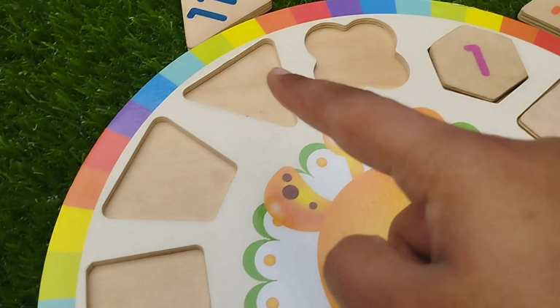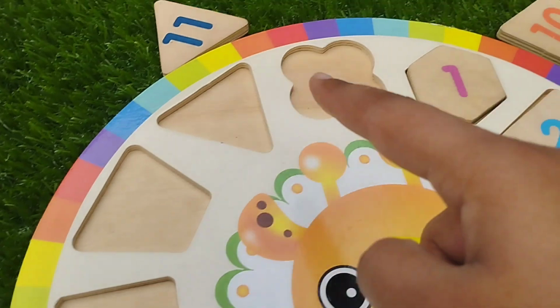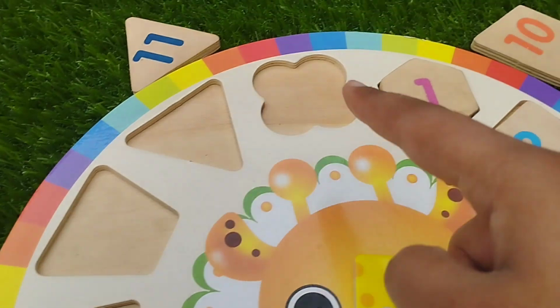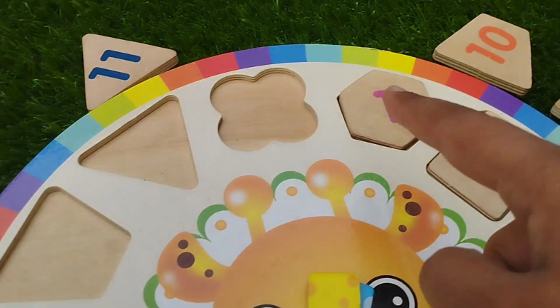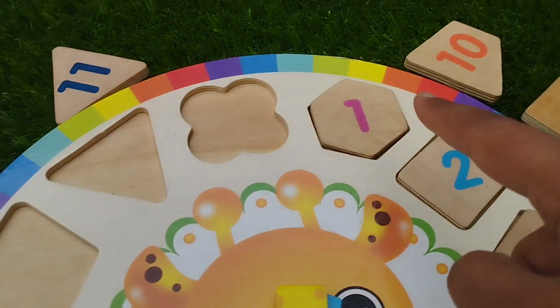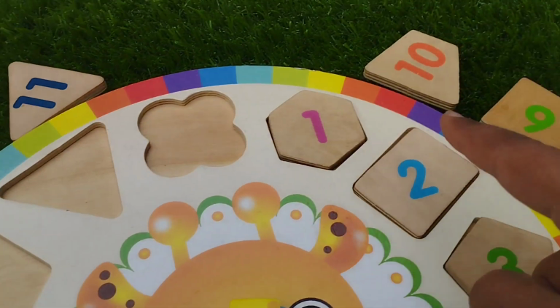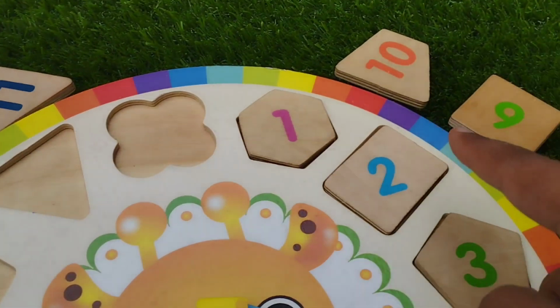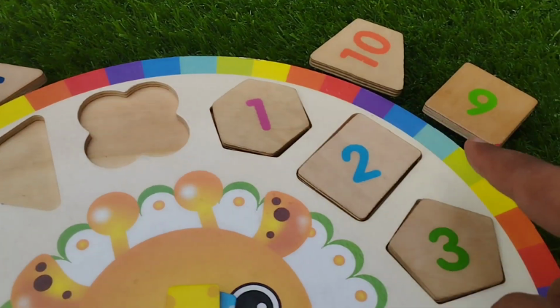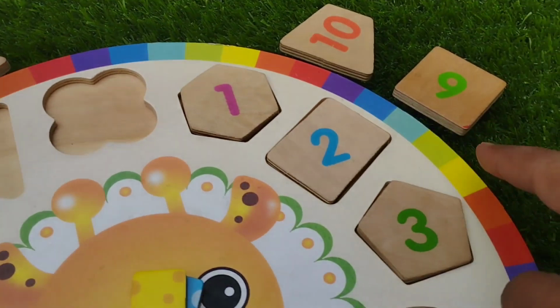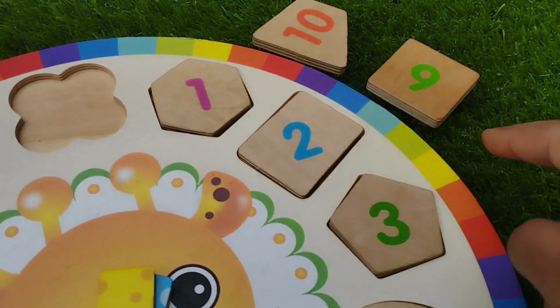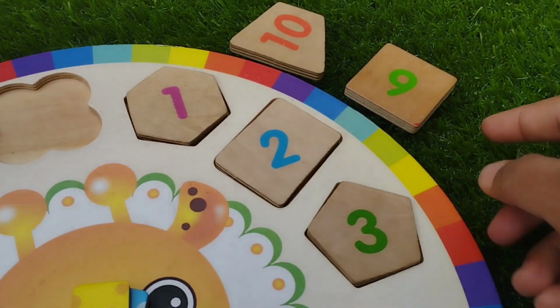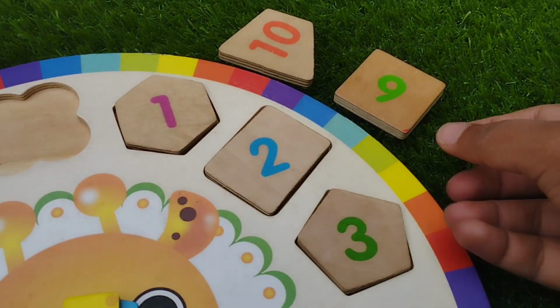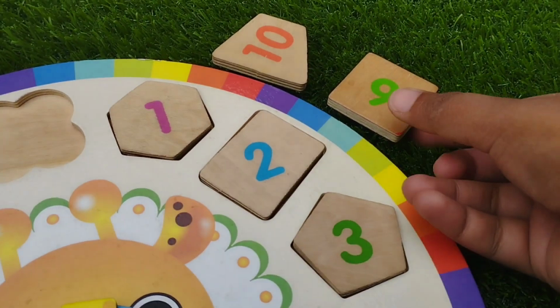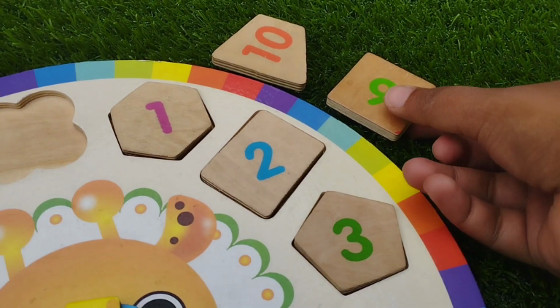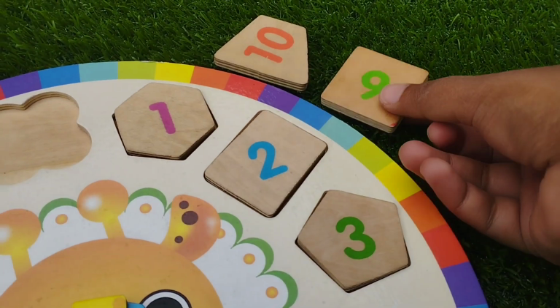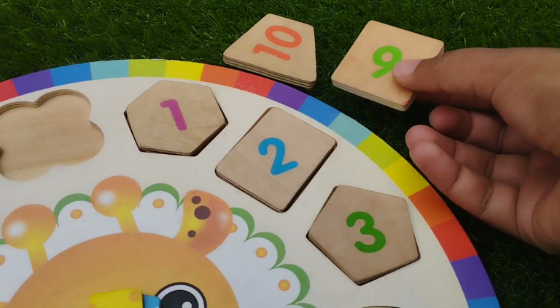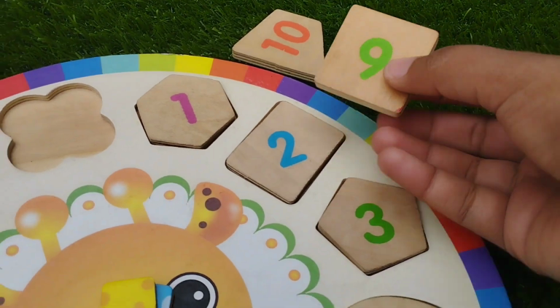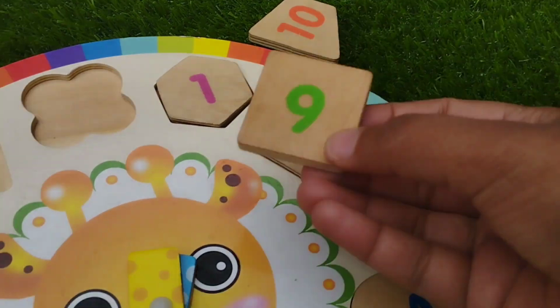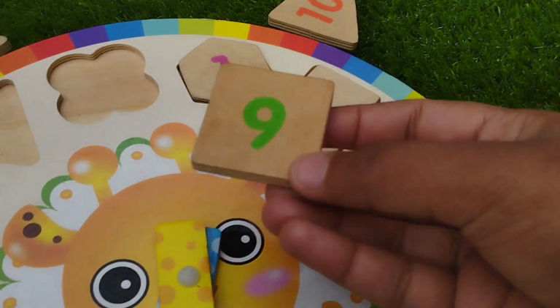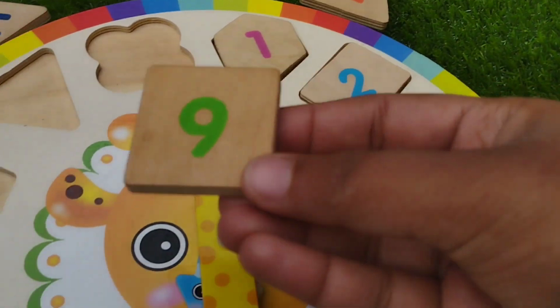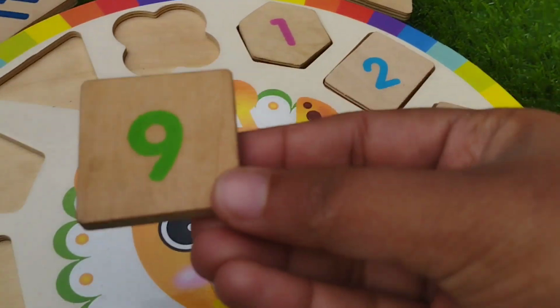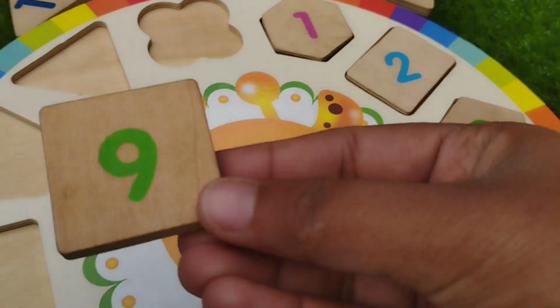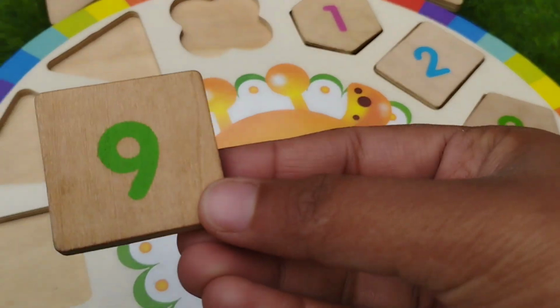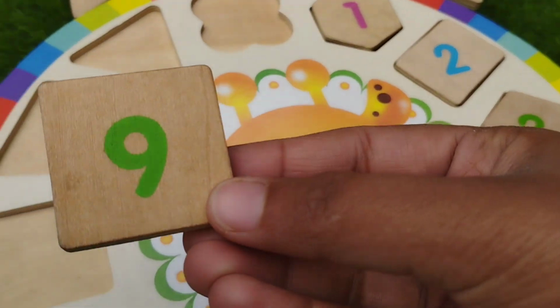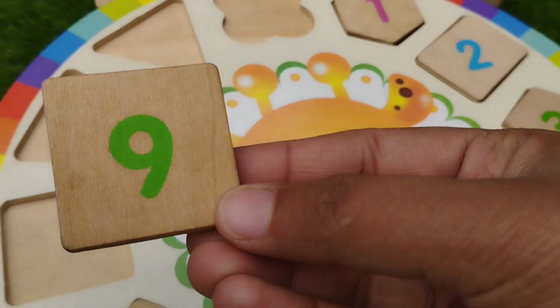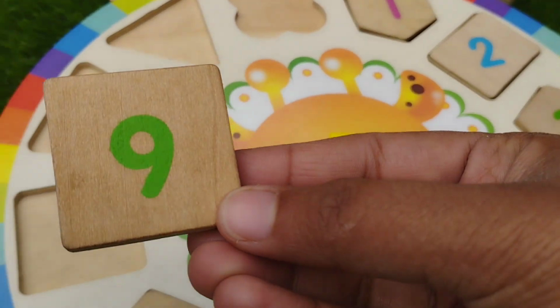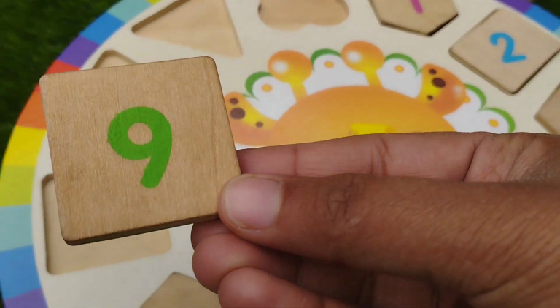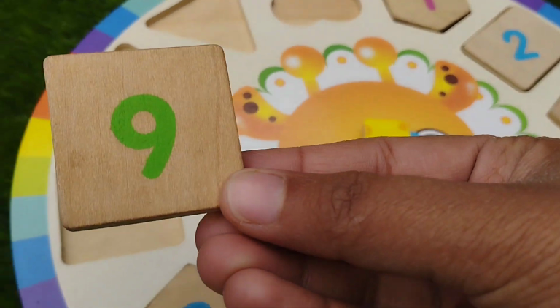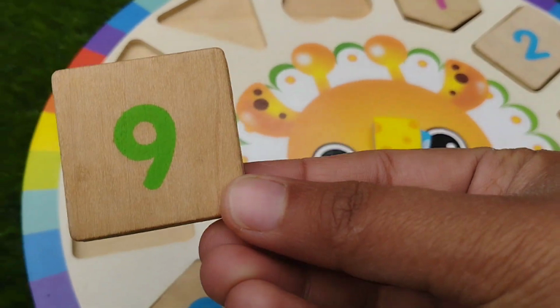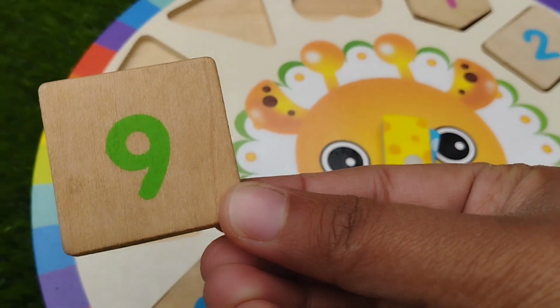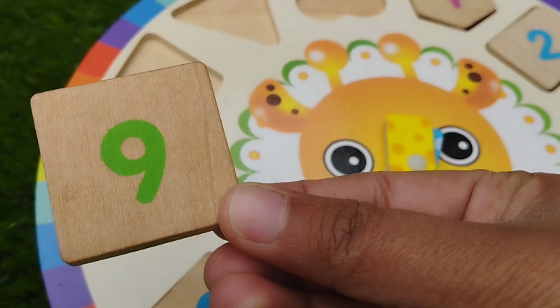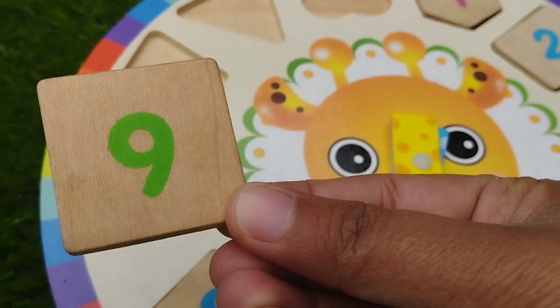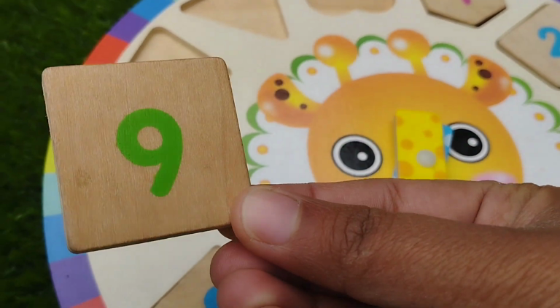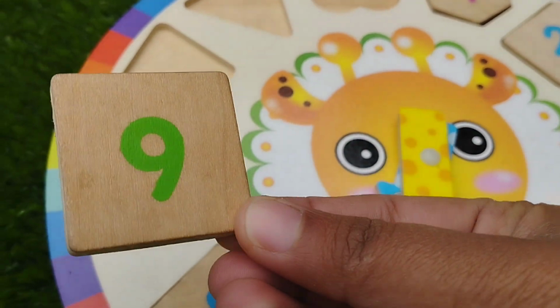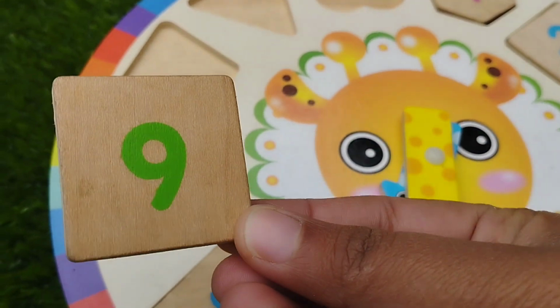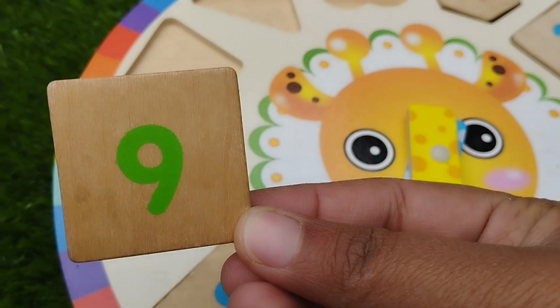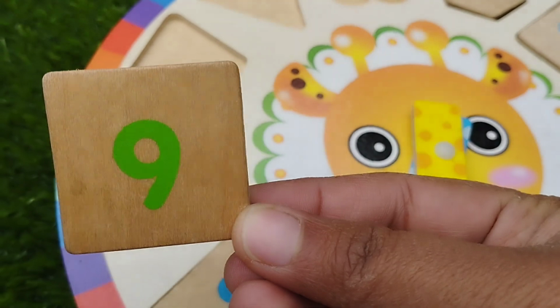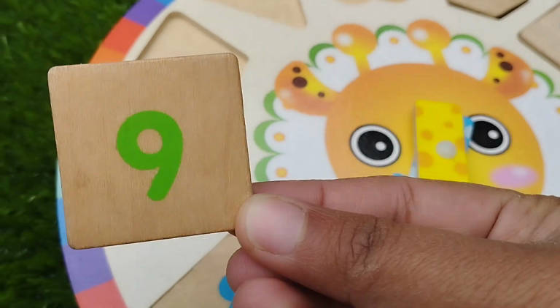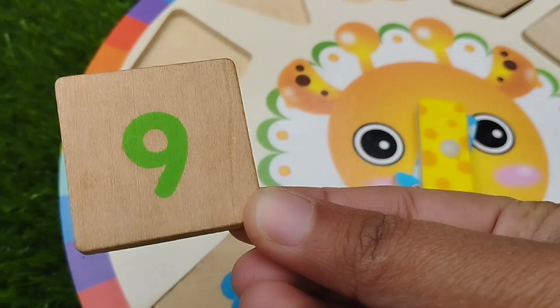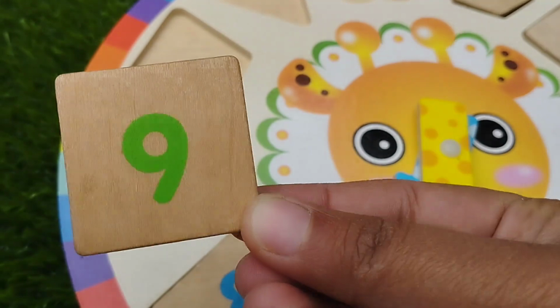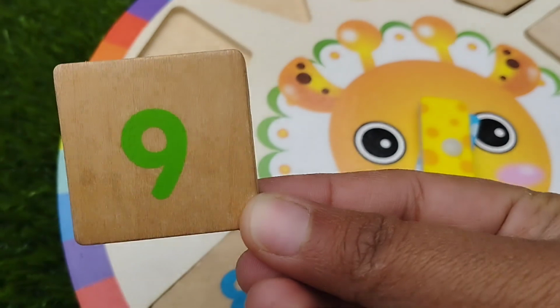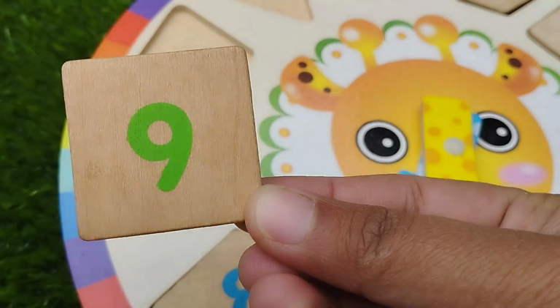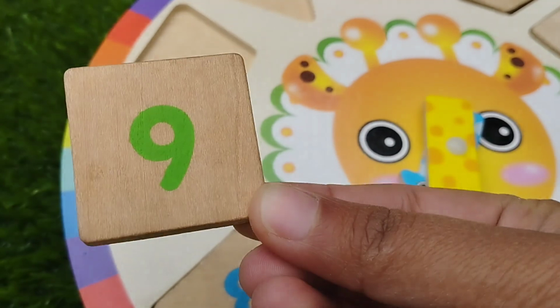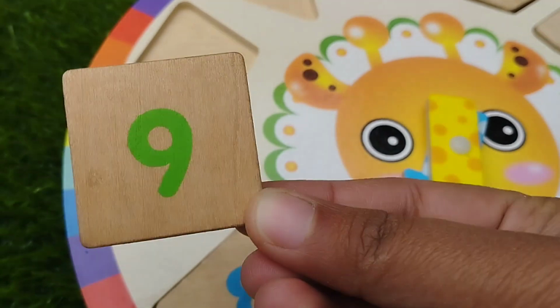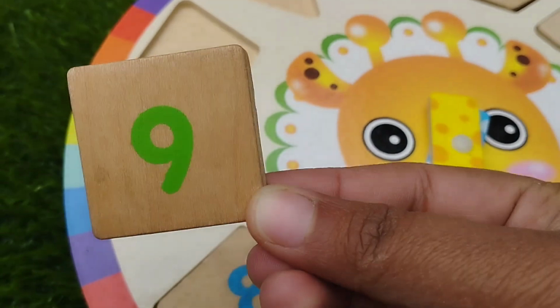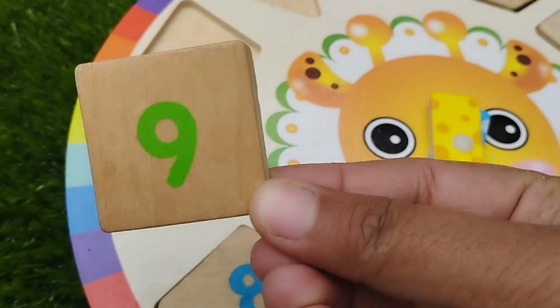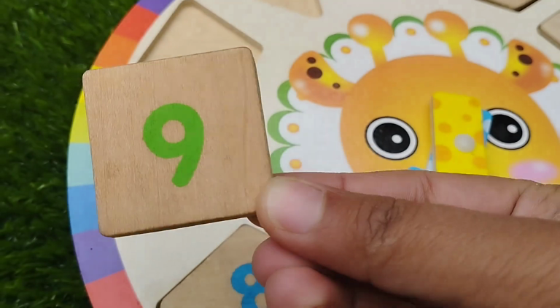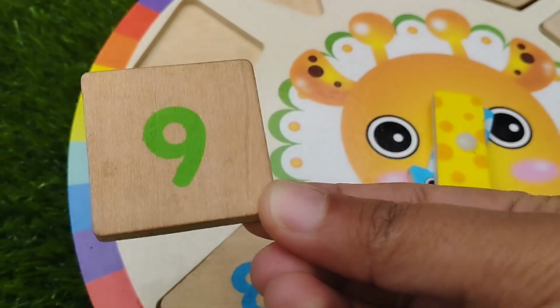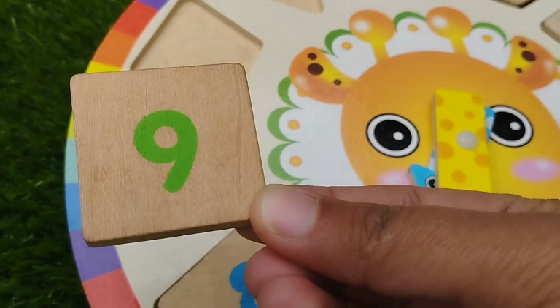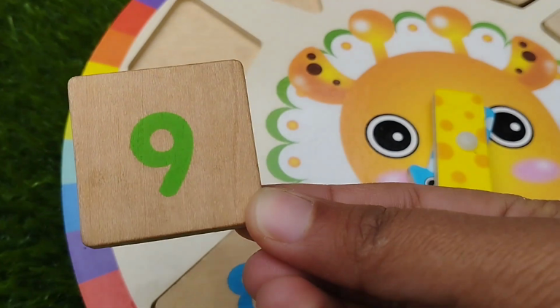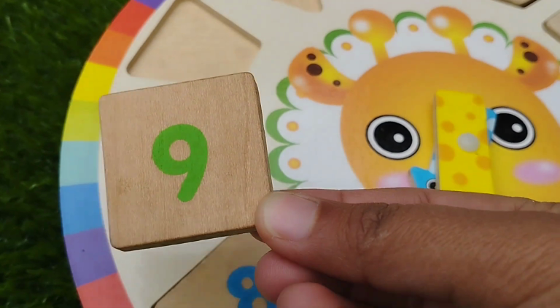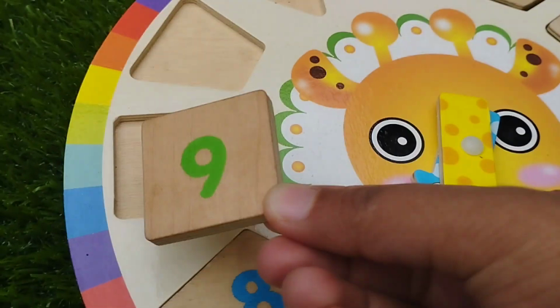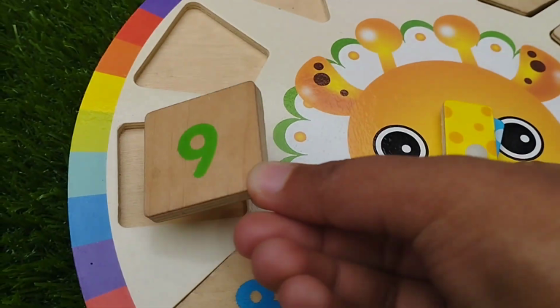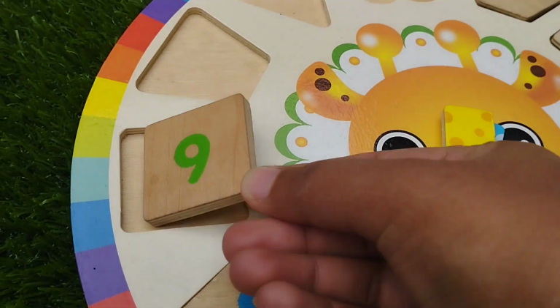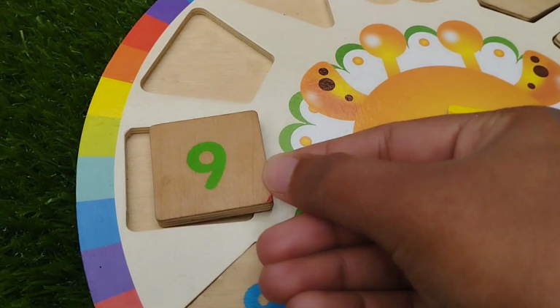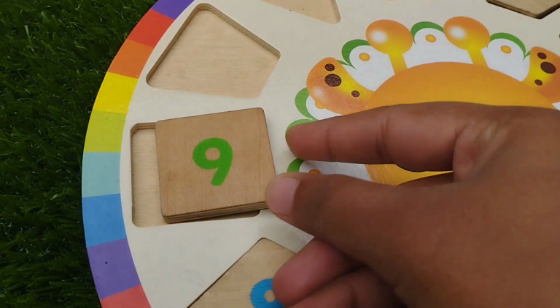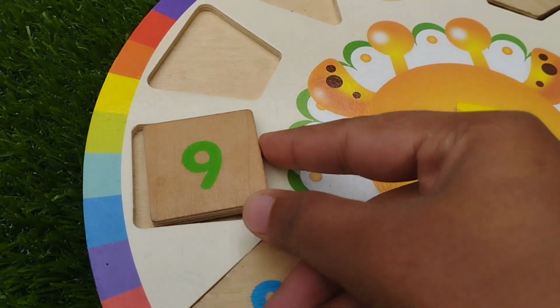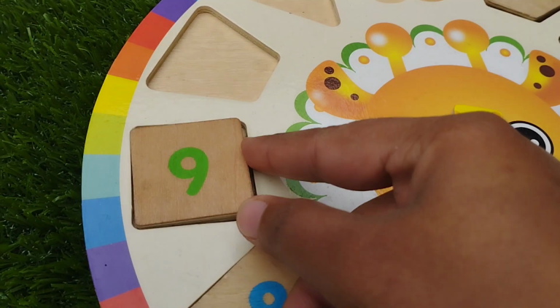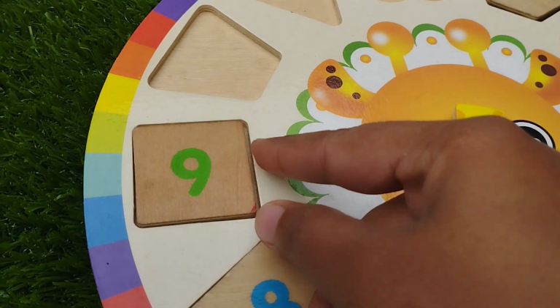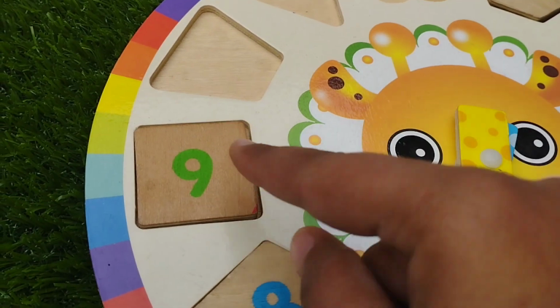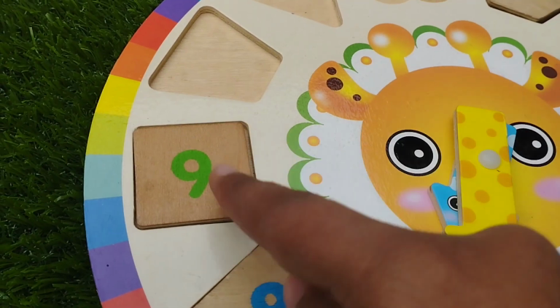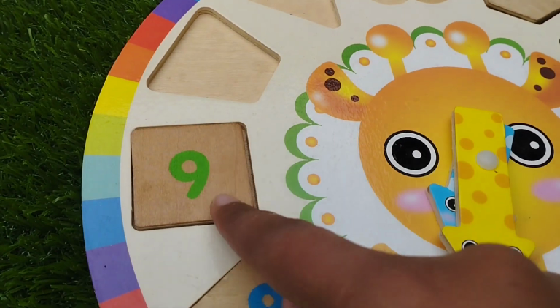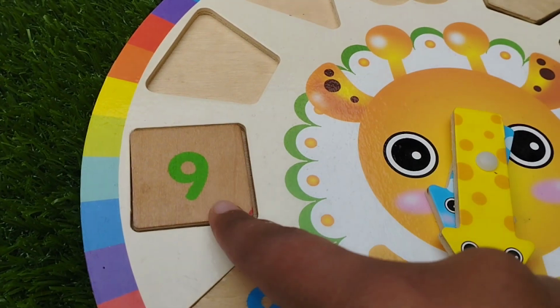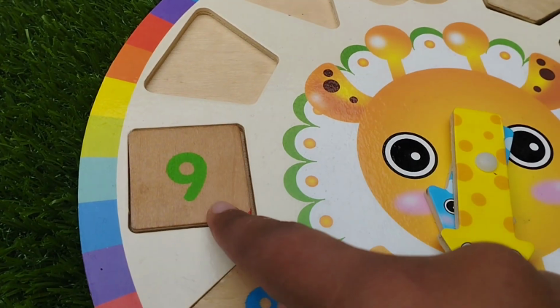The next one is square shape. The number is nine. Square shape.